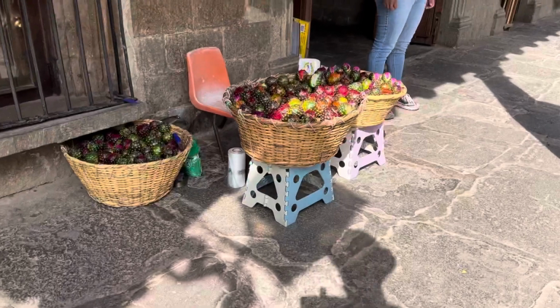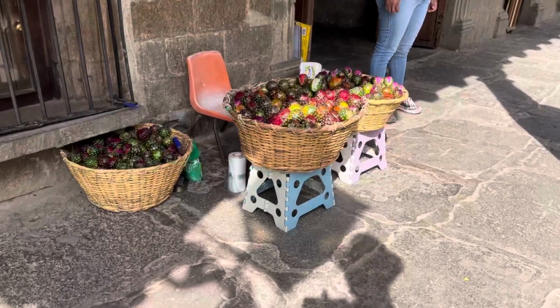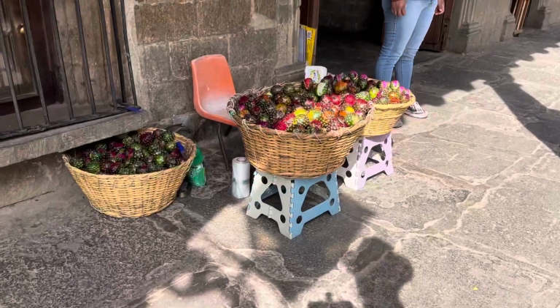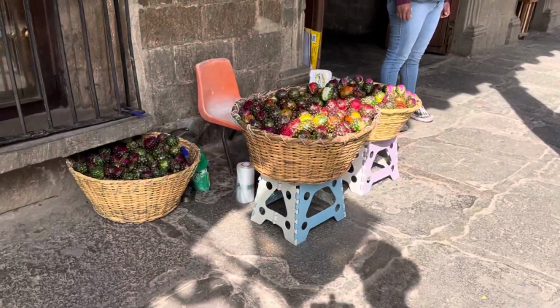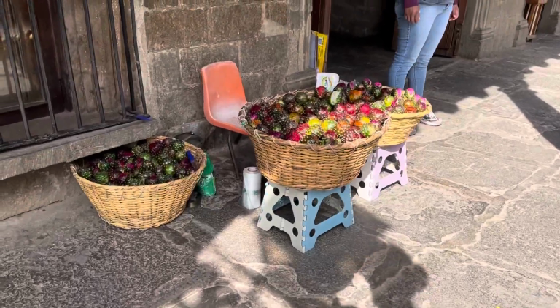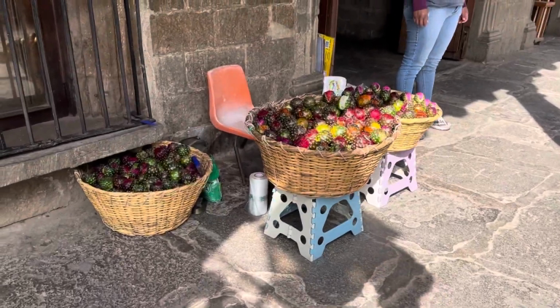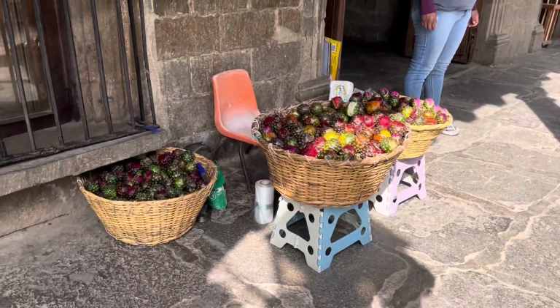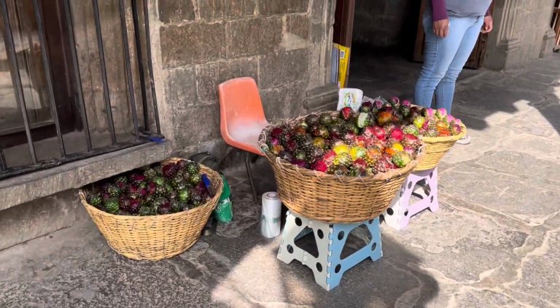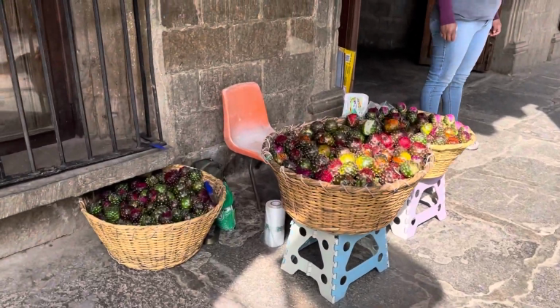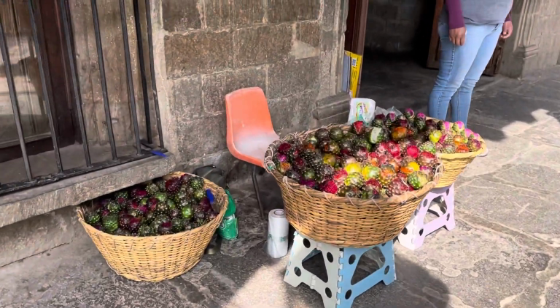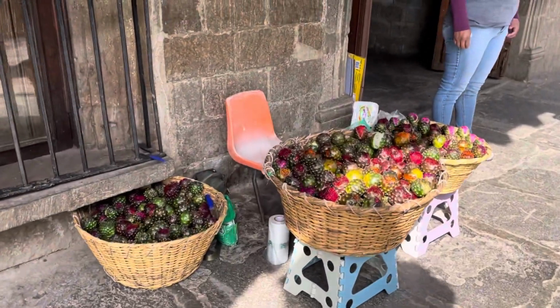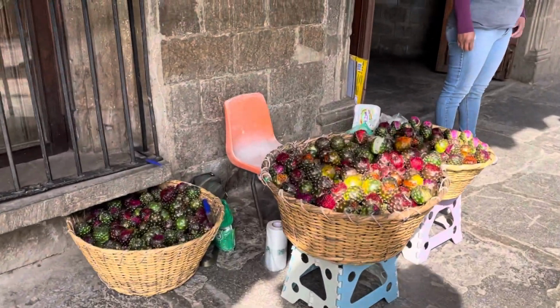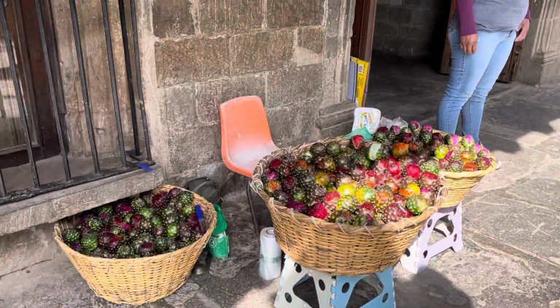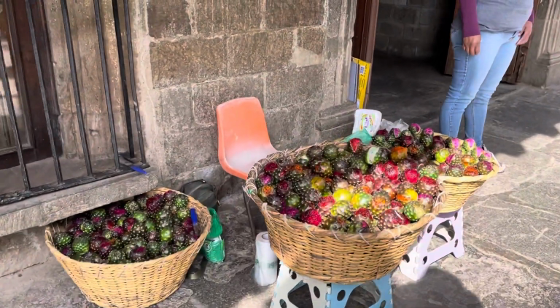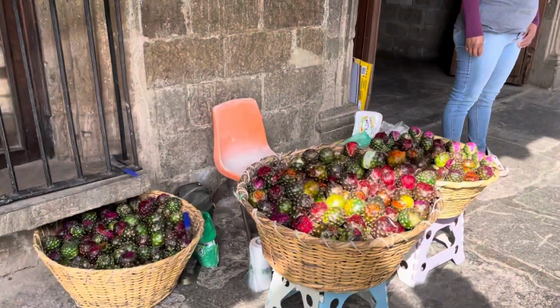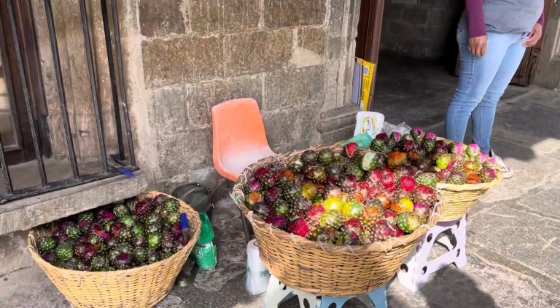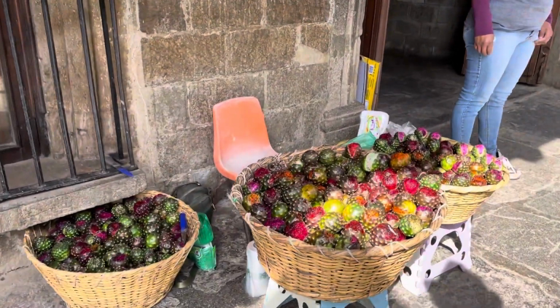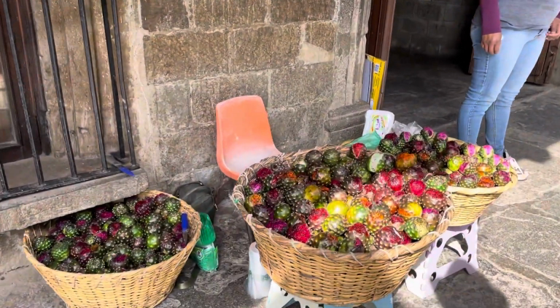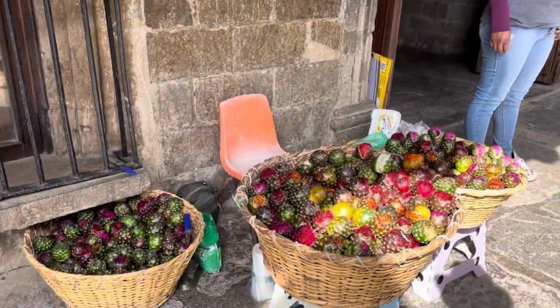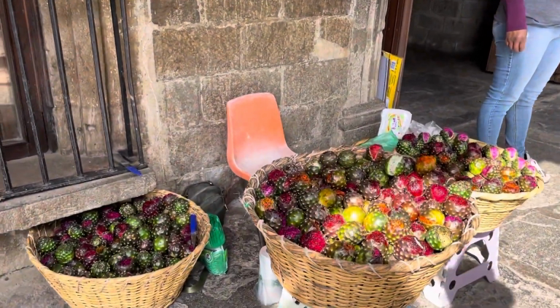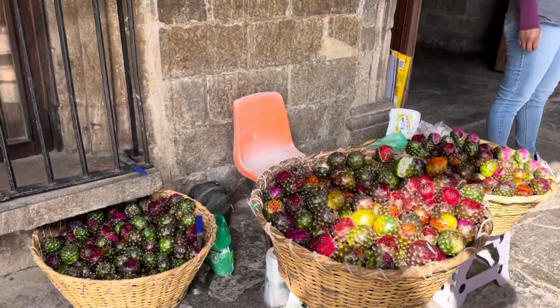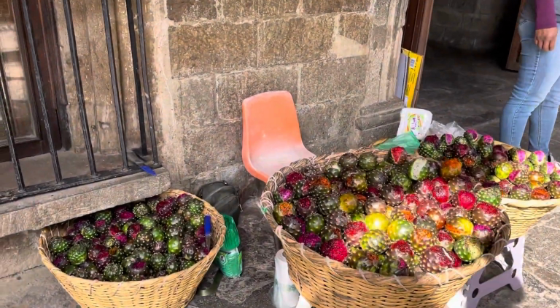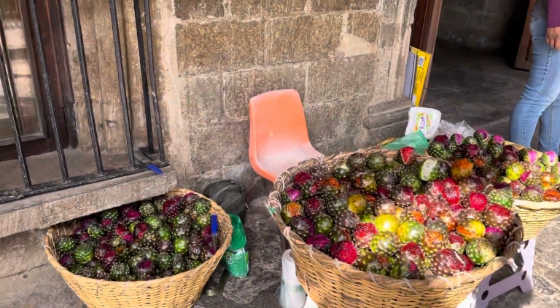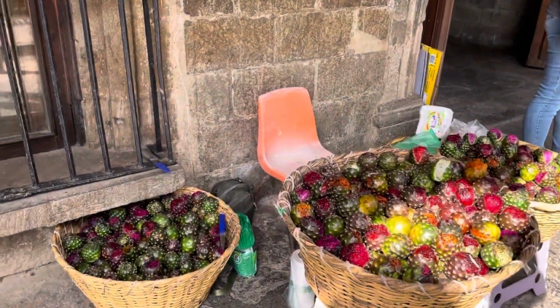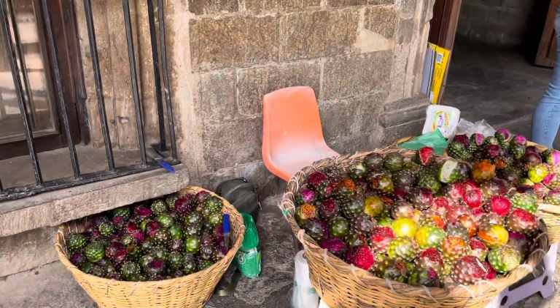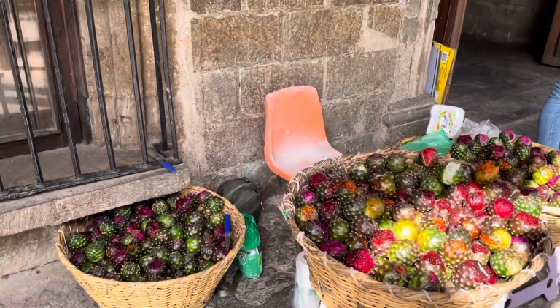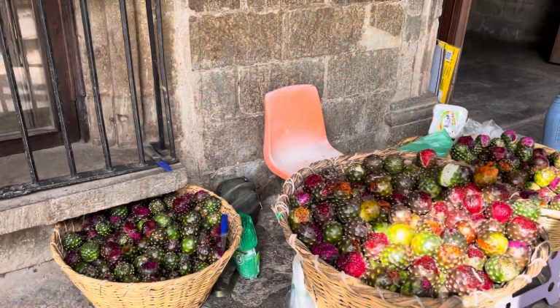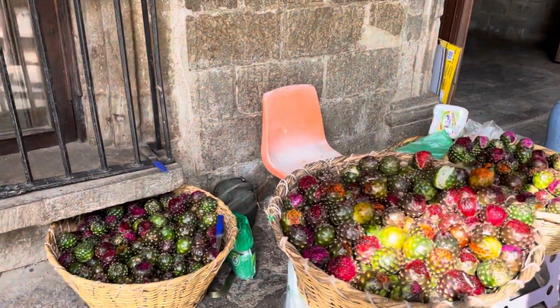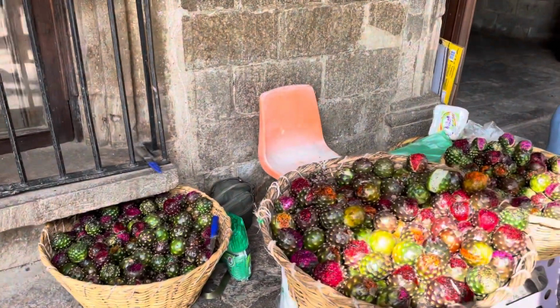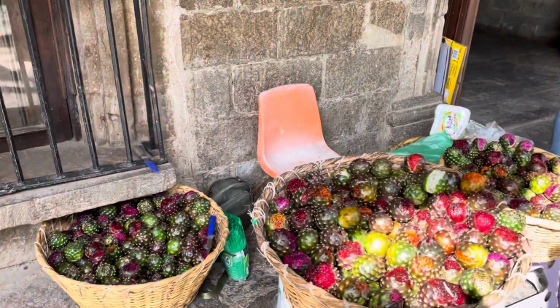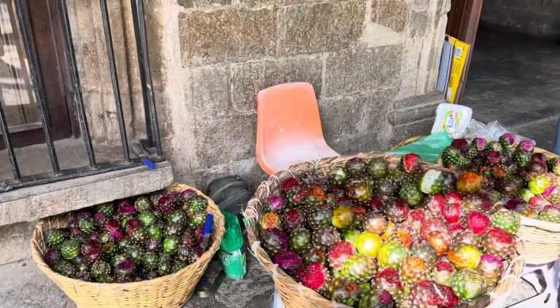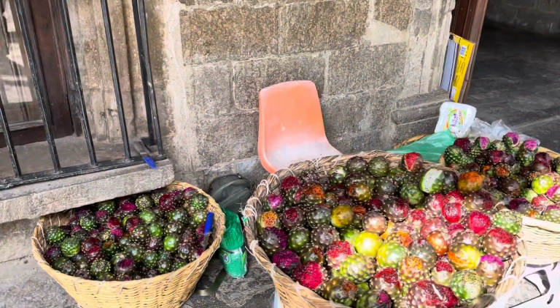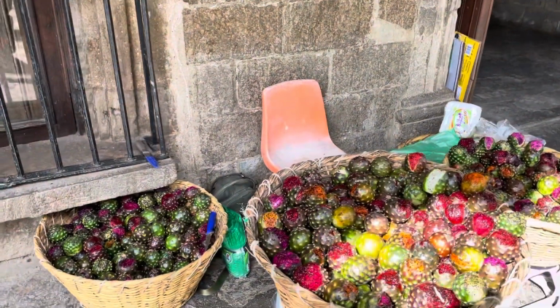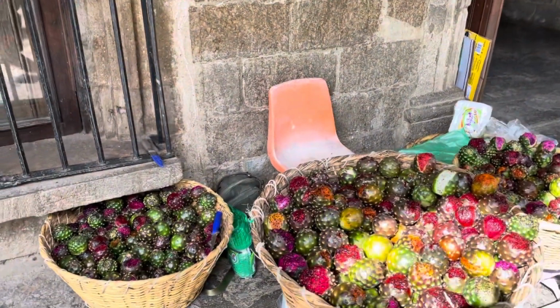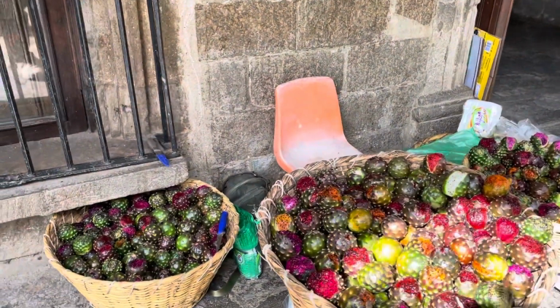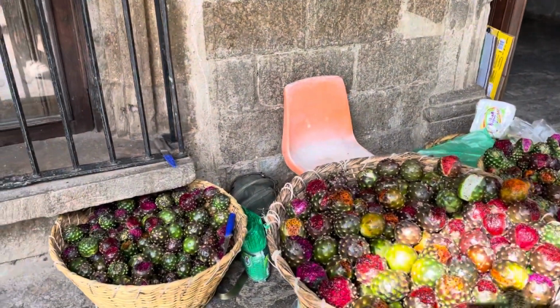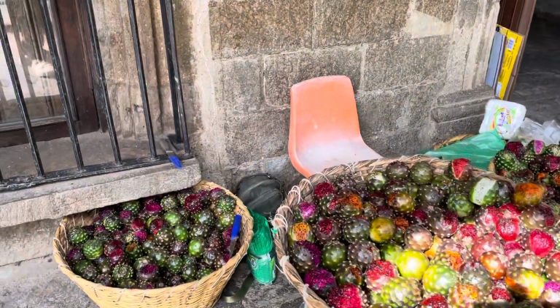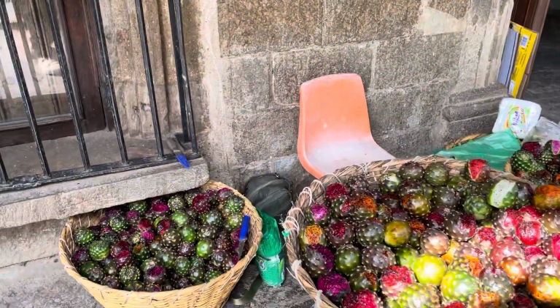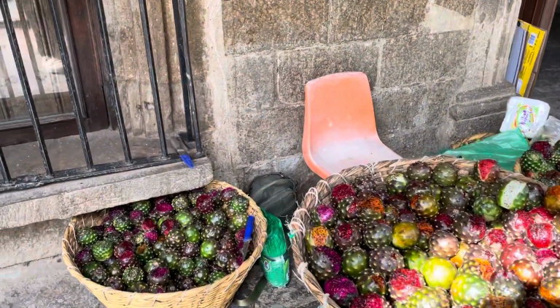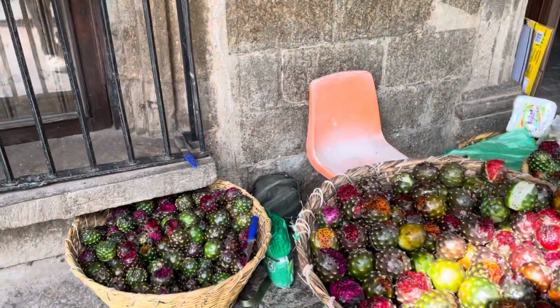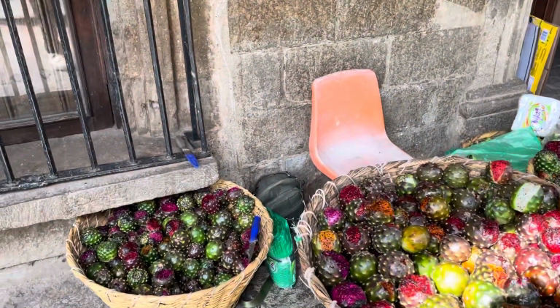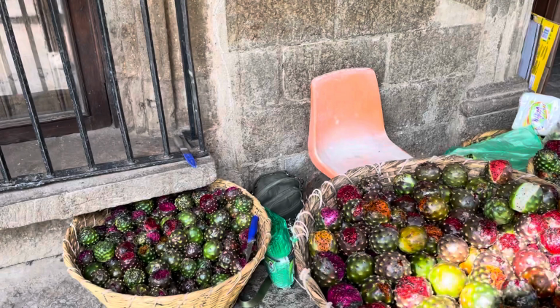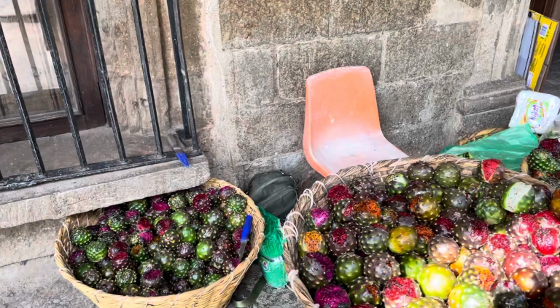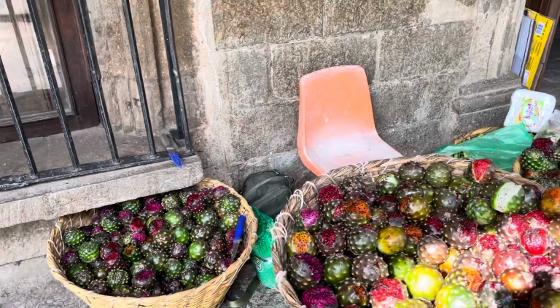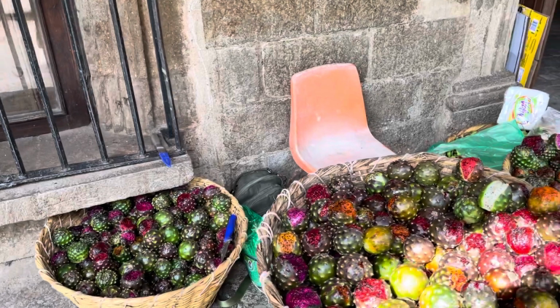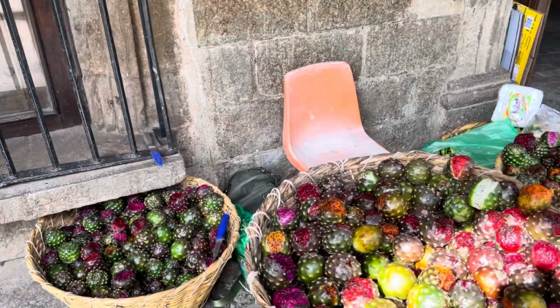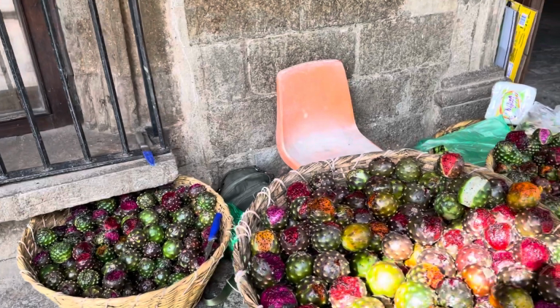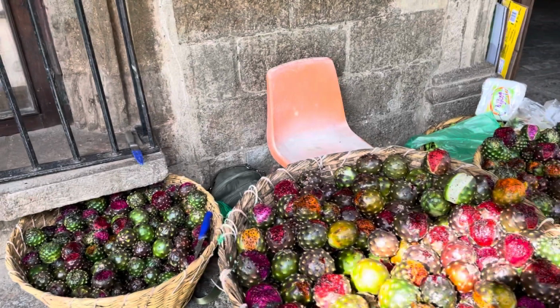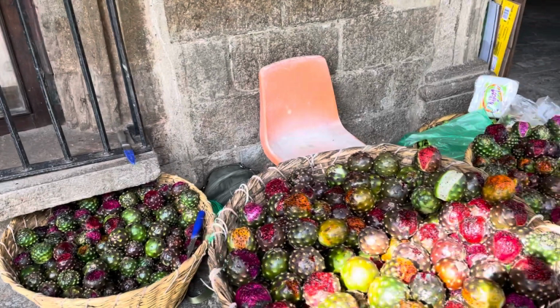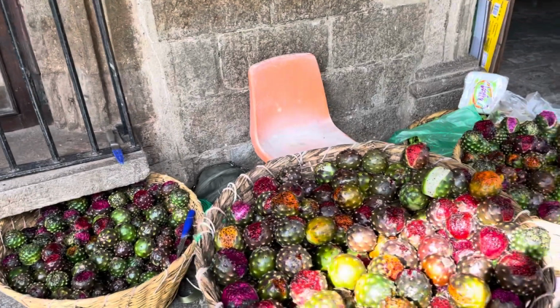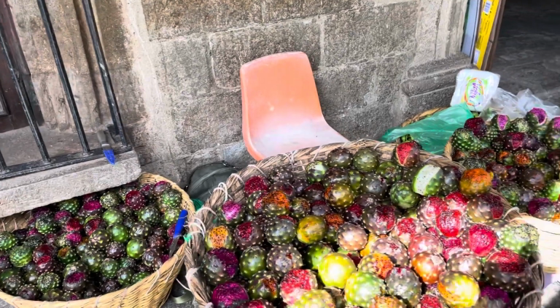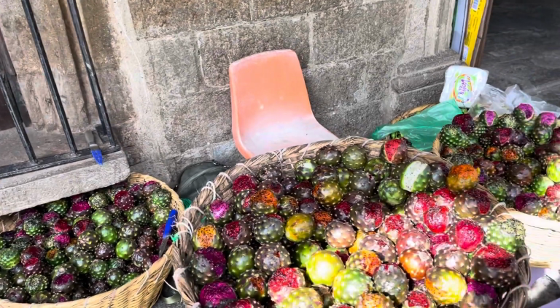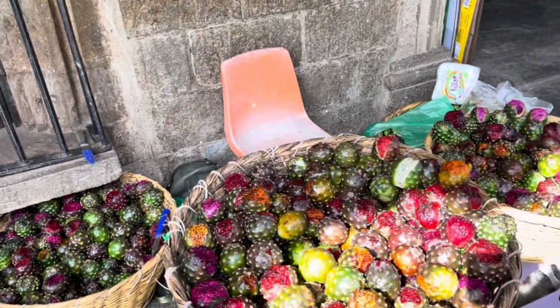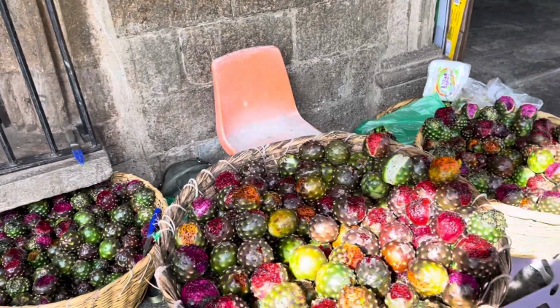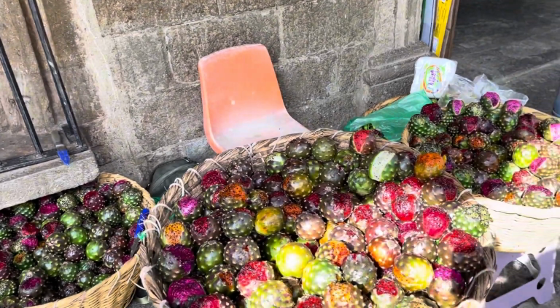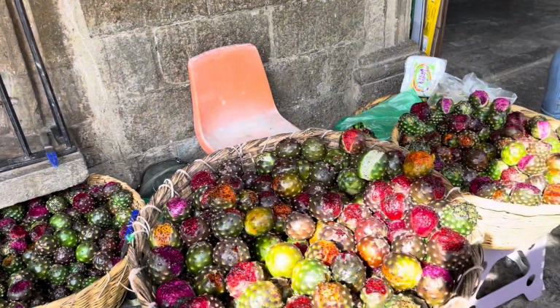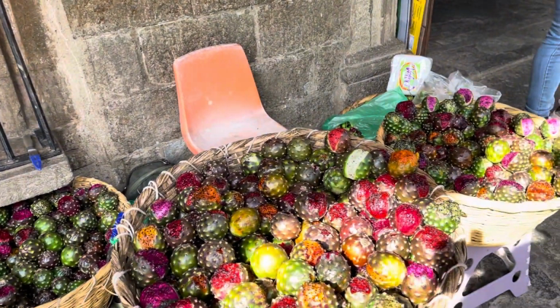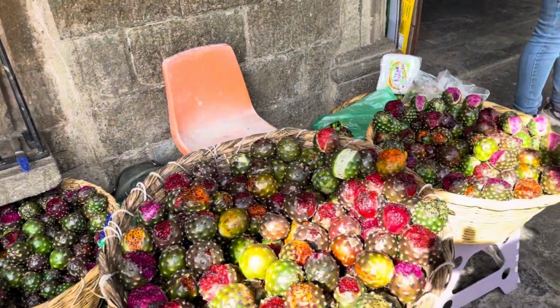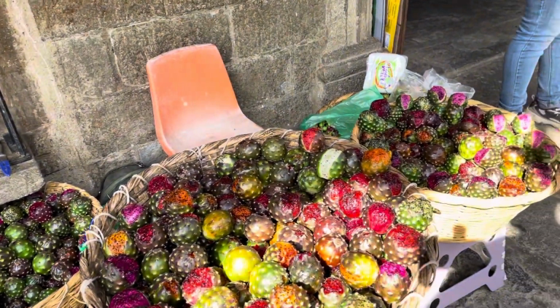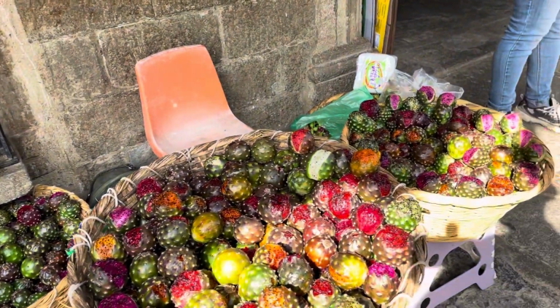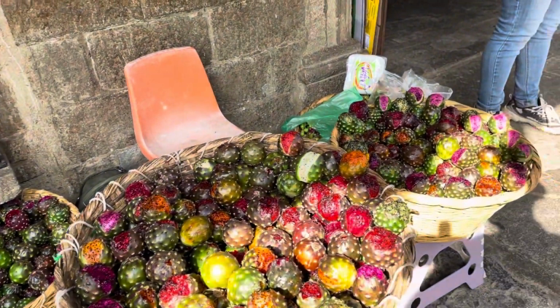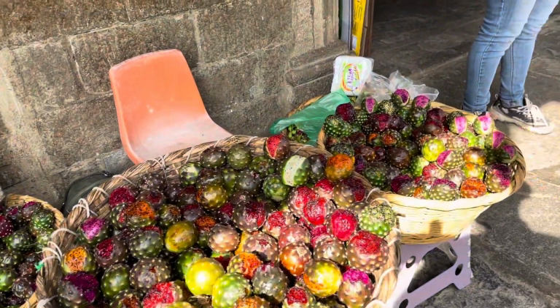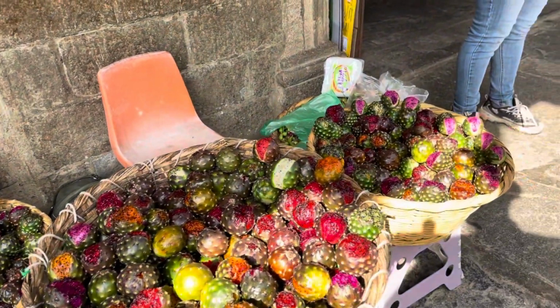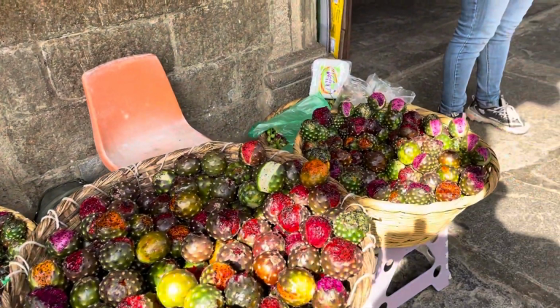This is Chapapa, Mexico. It's up in the mountains — a mountain town.